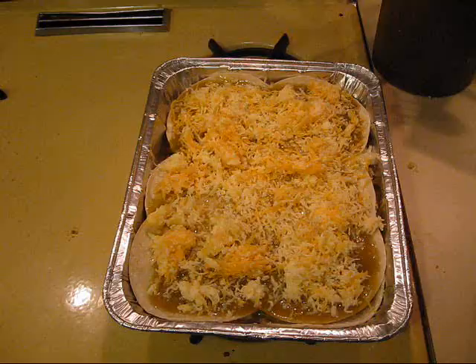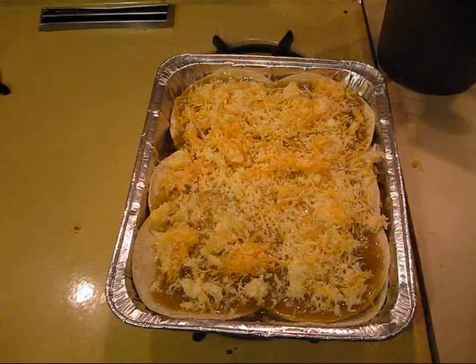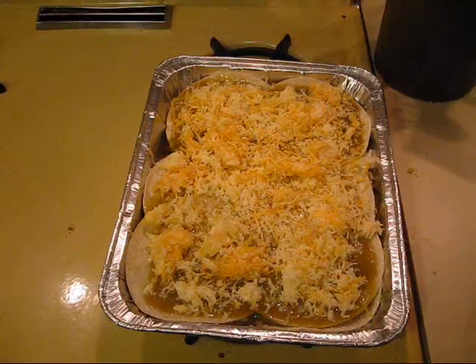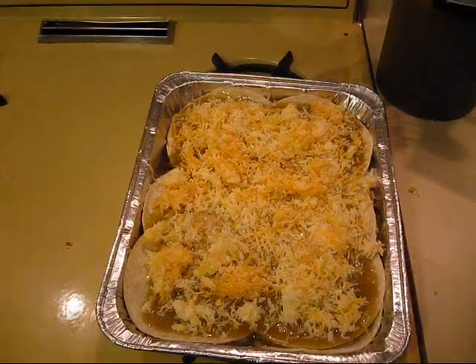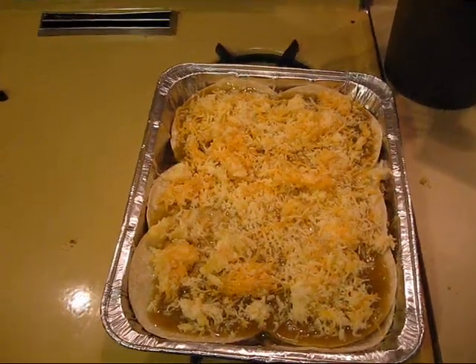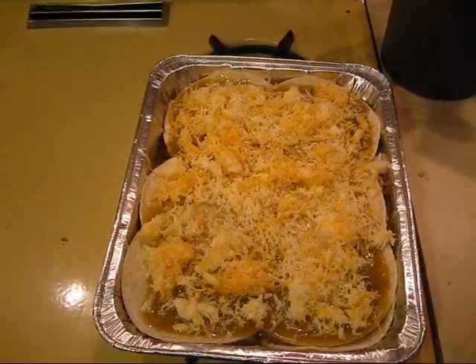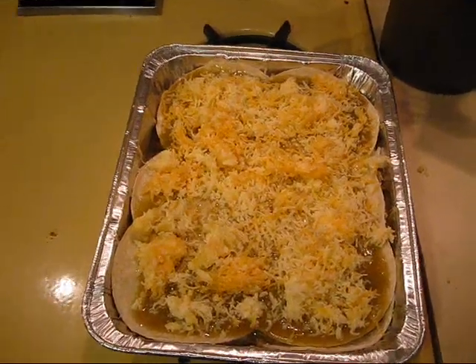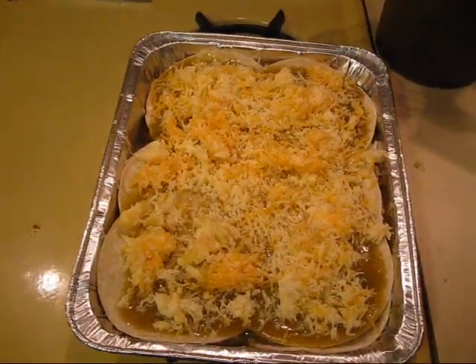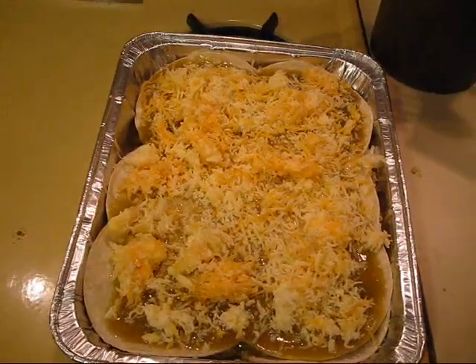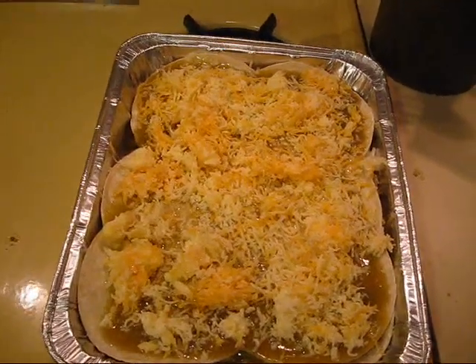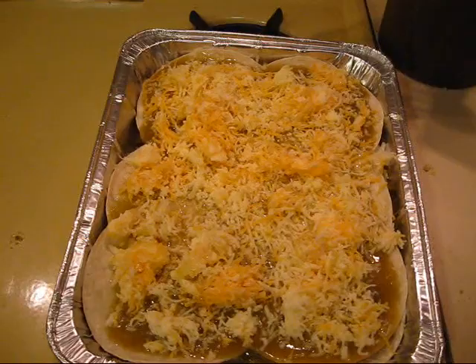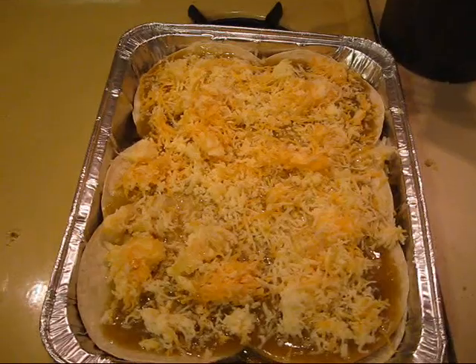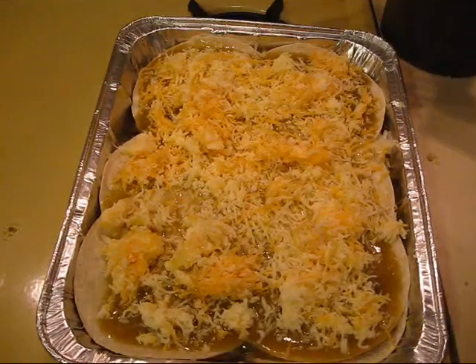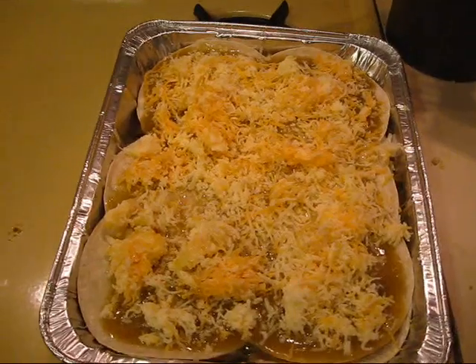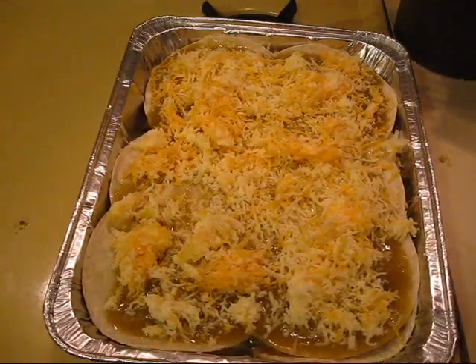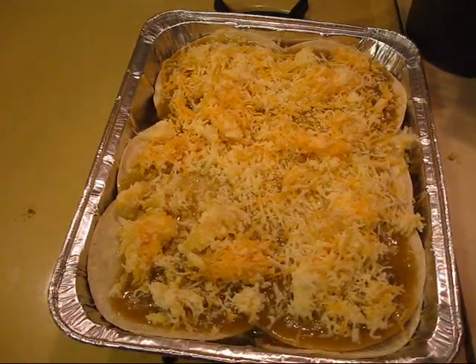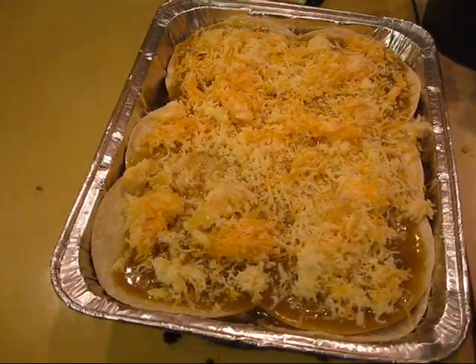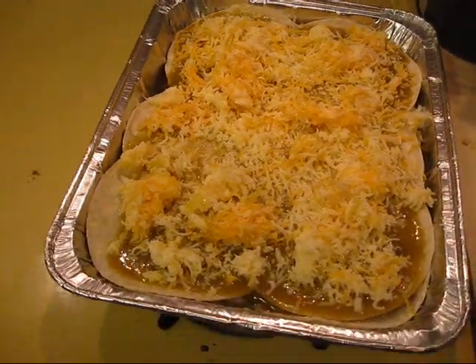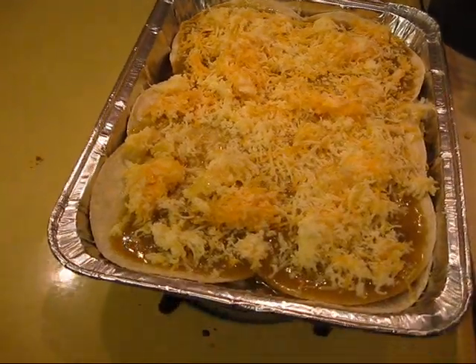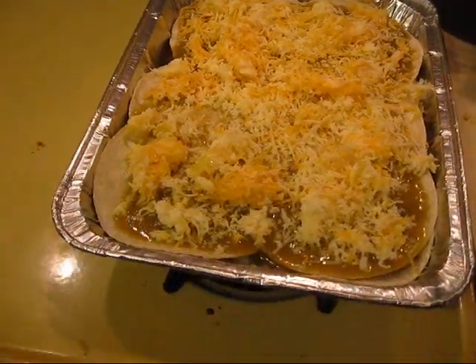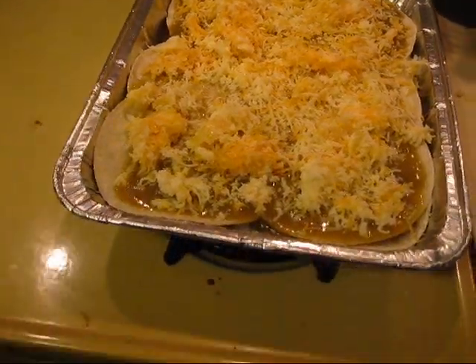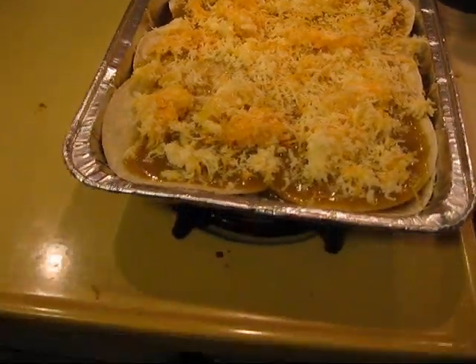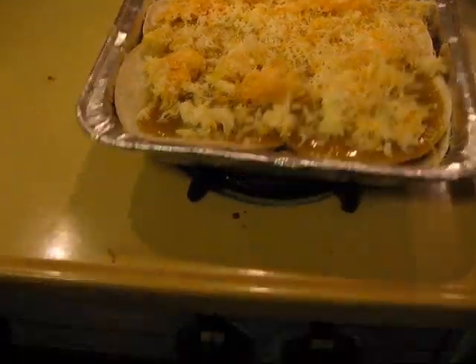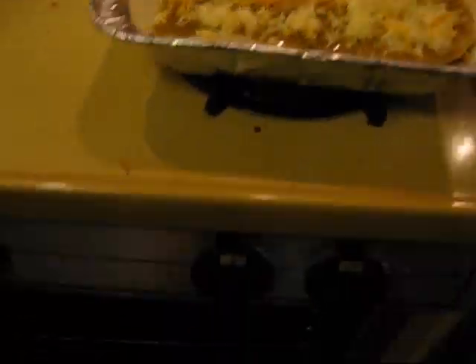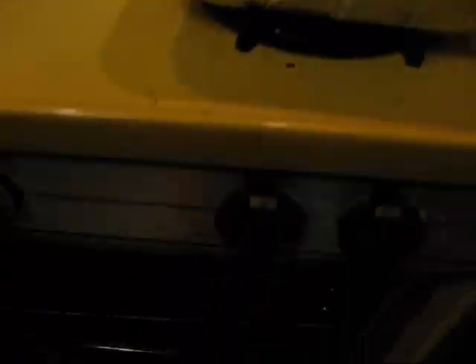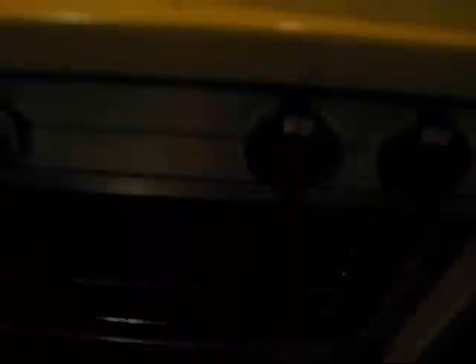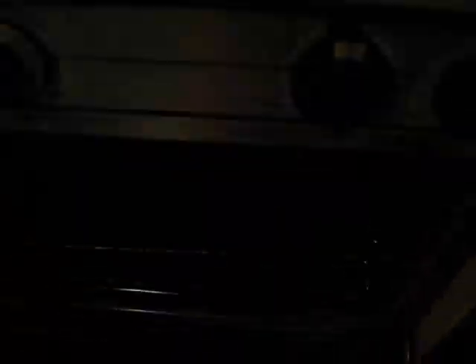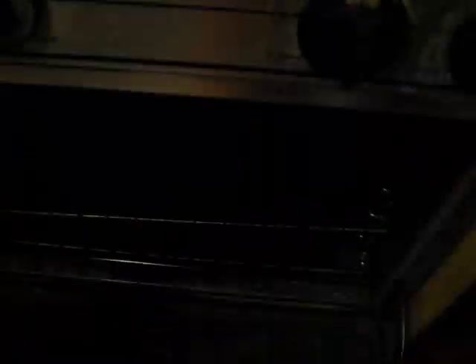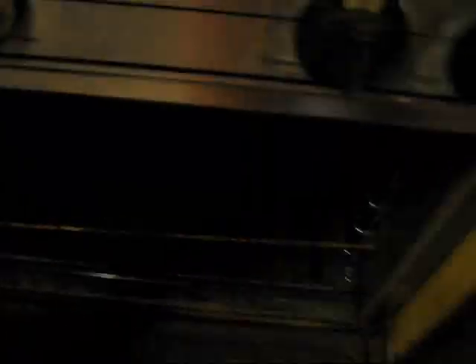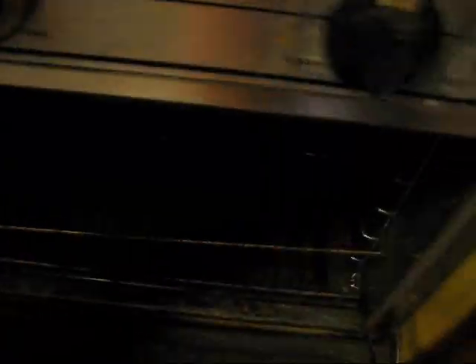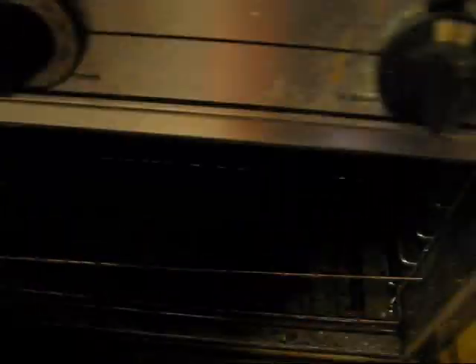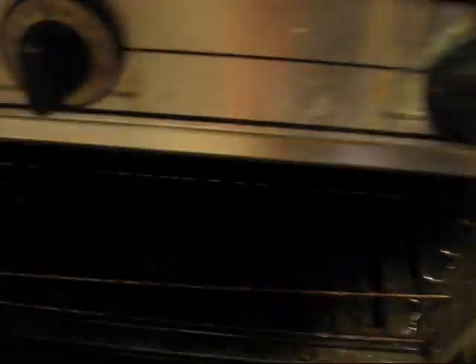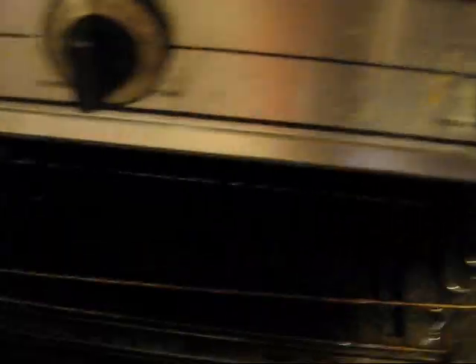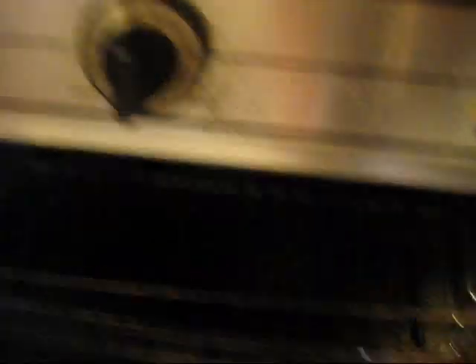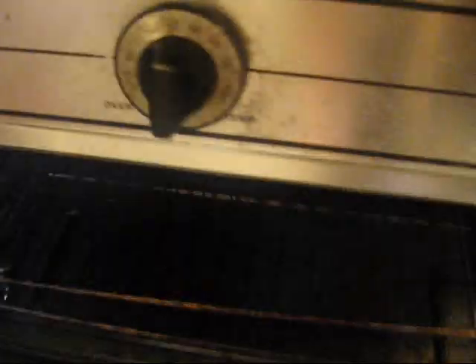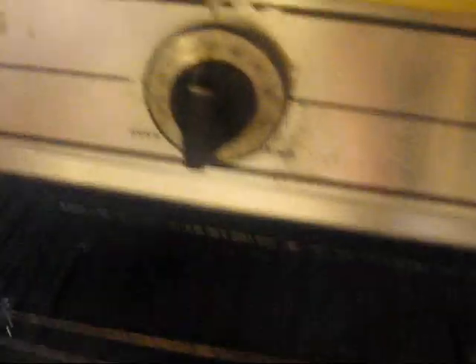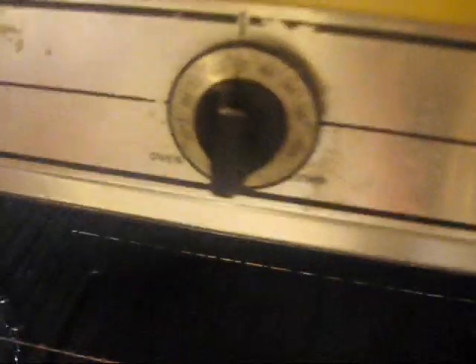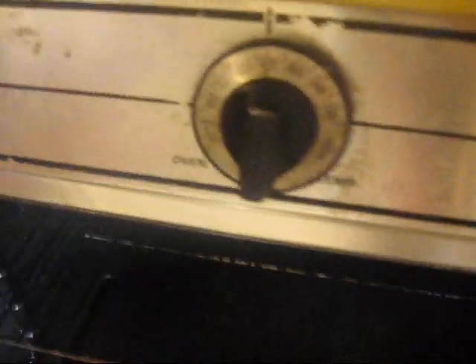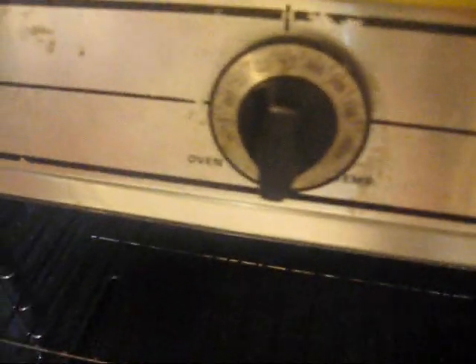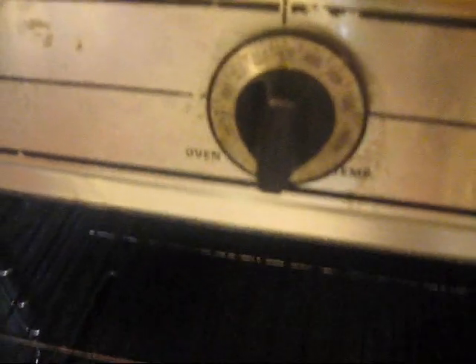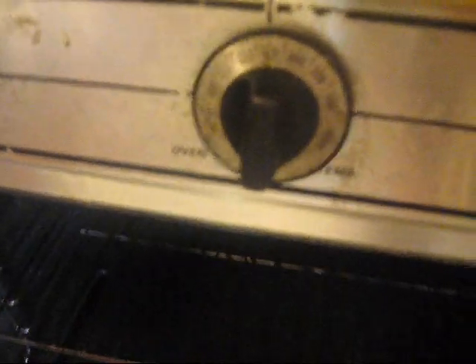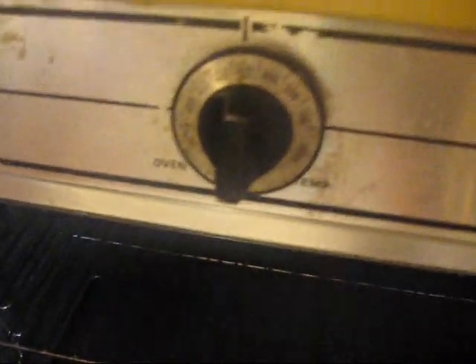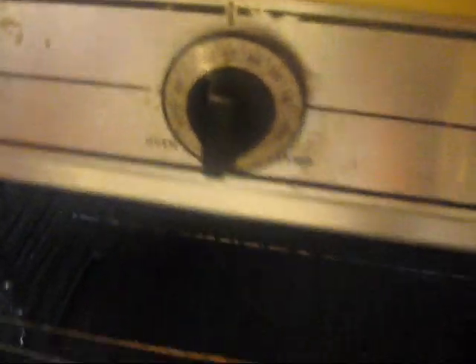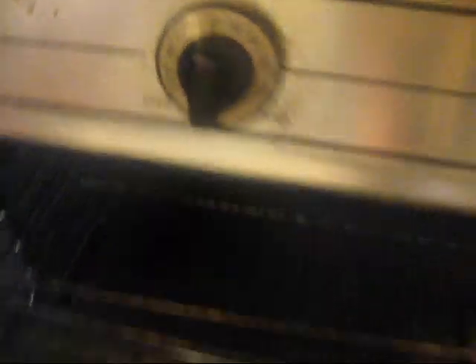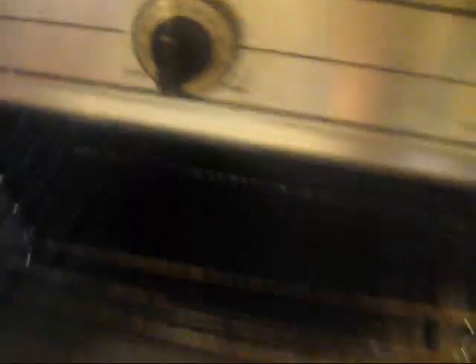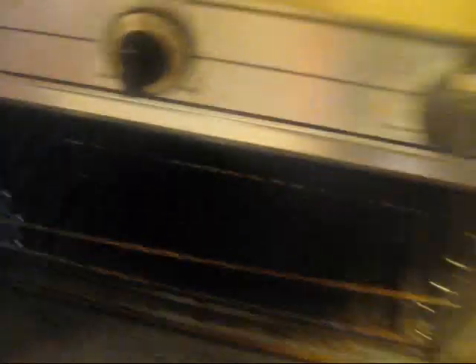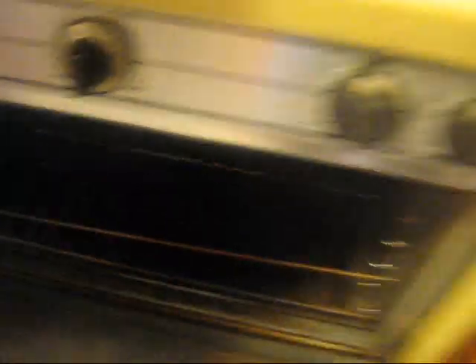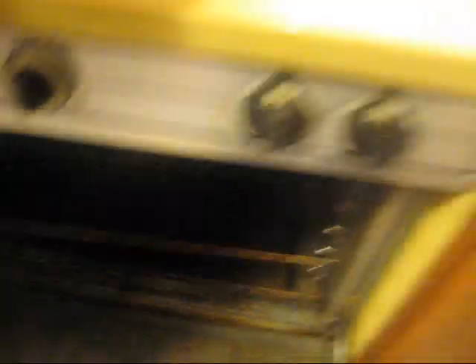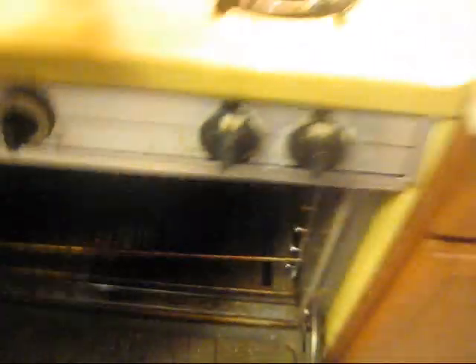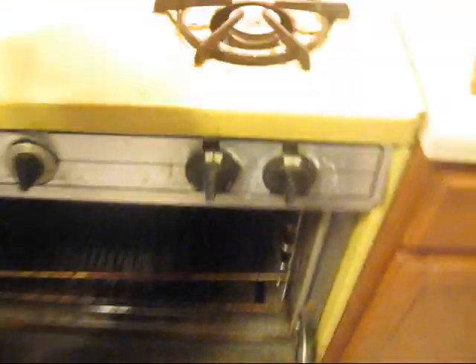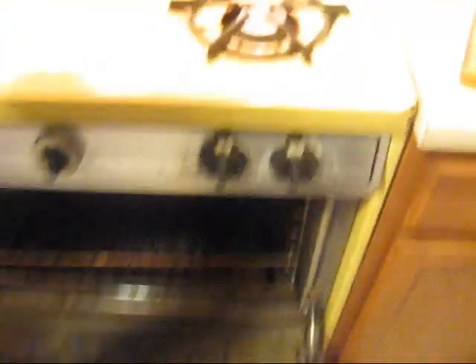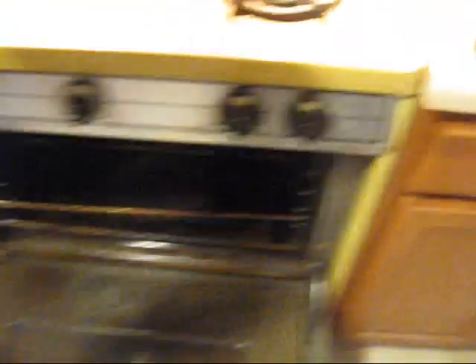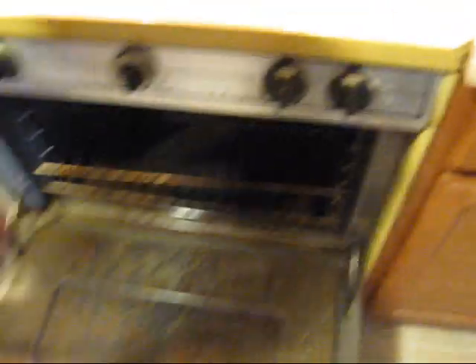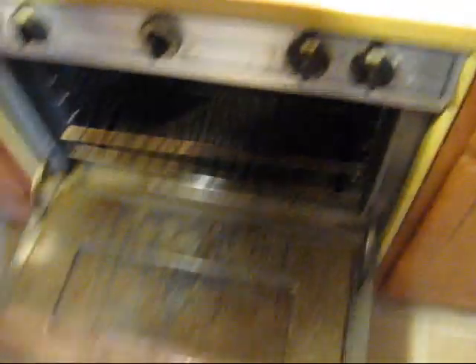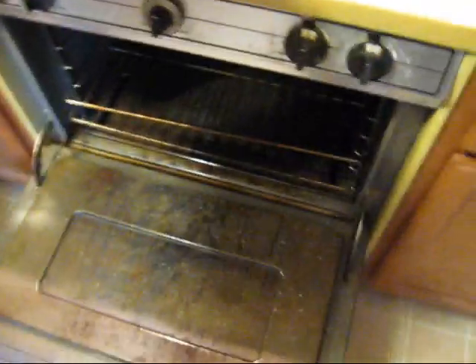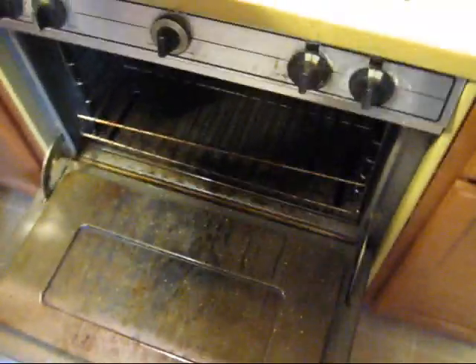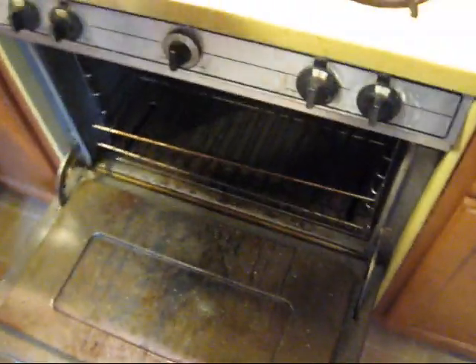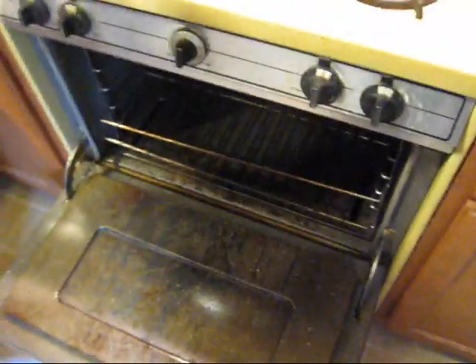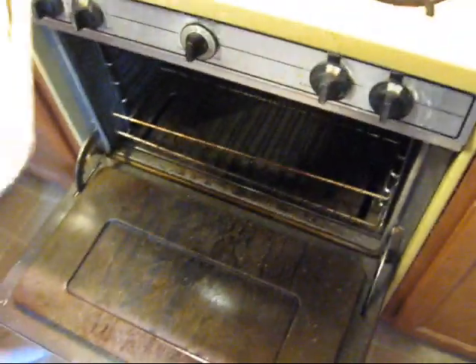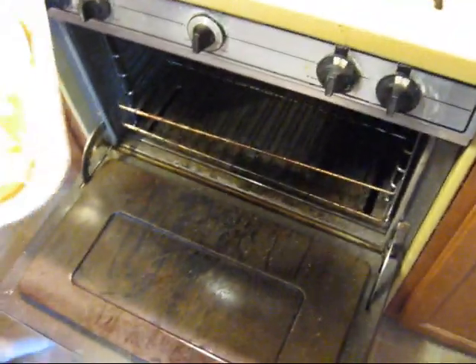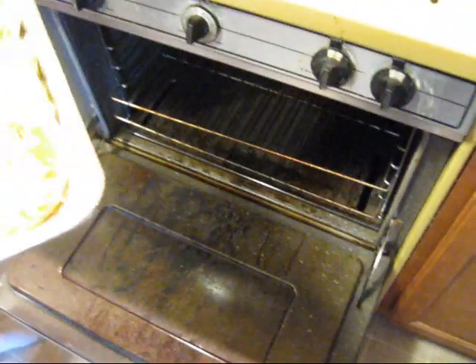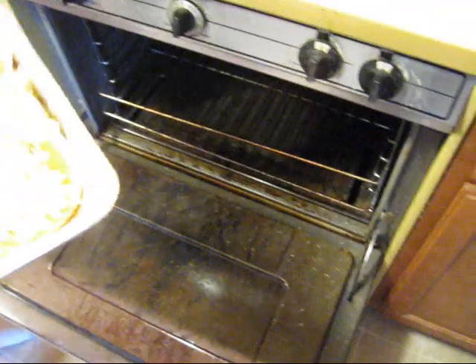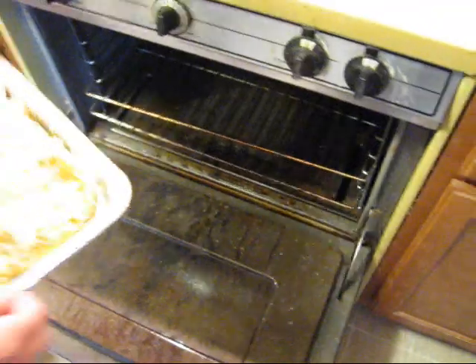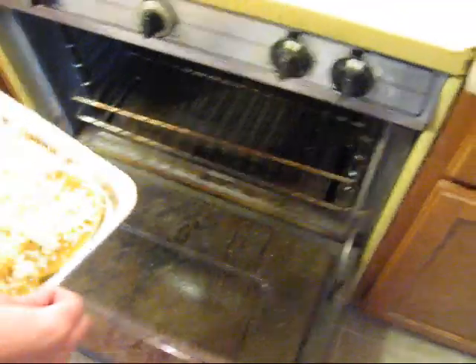Then you throw it in the oven, preheated to 400 degrees for 15 minutes.